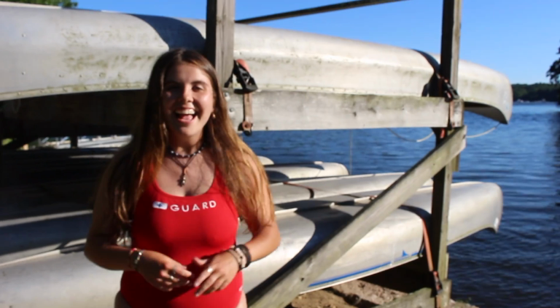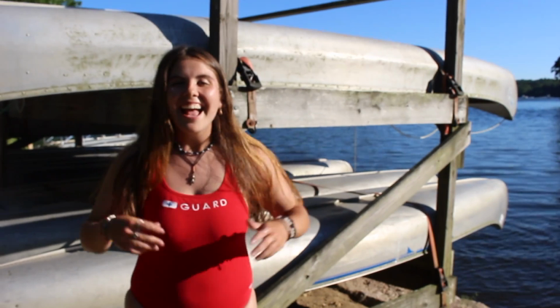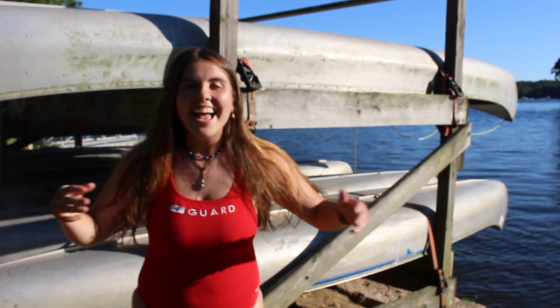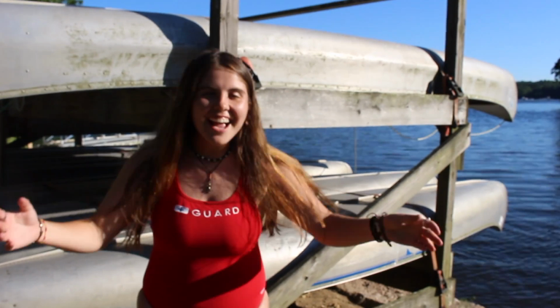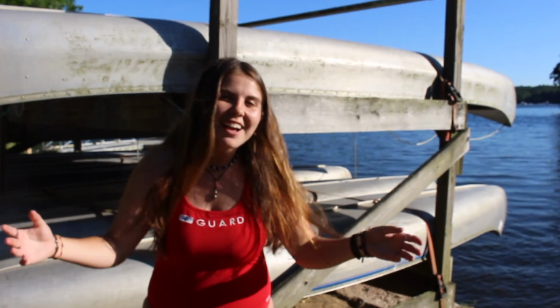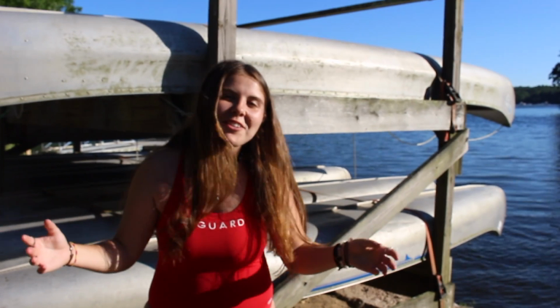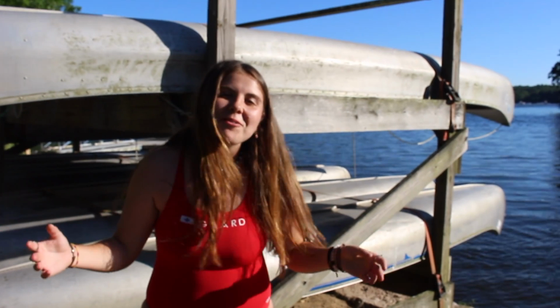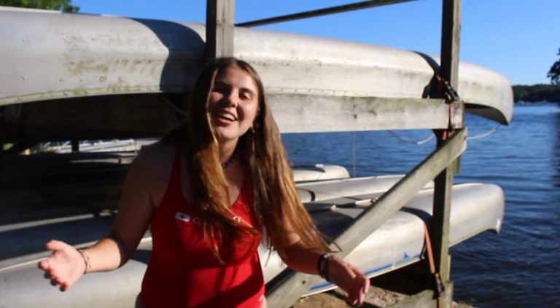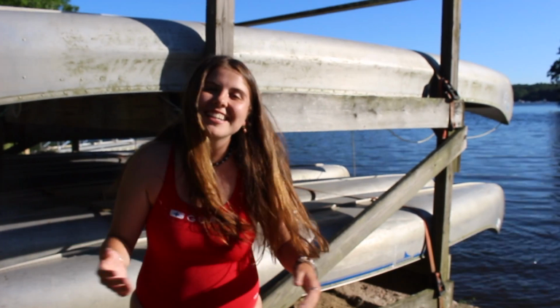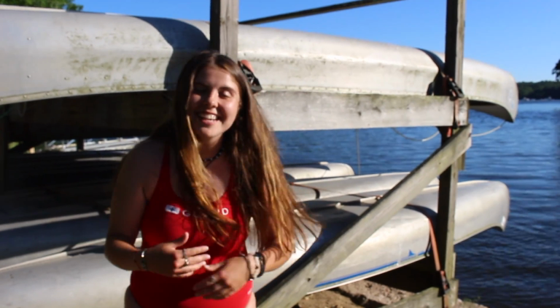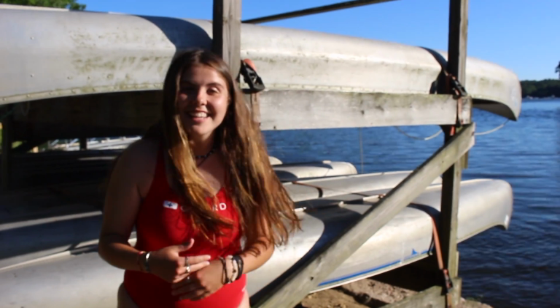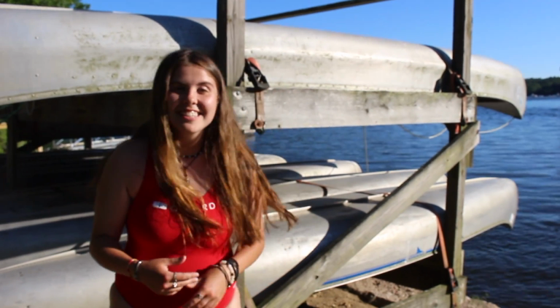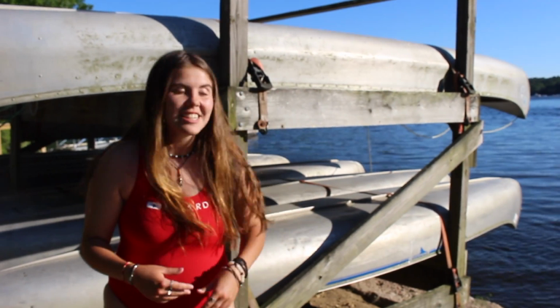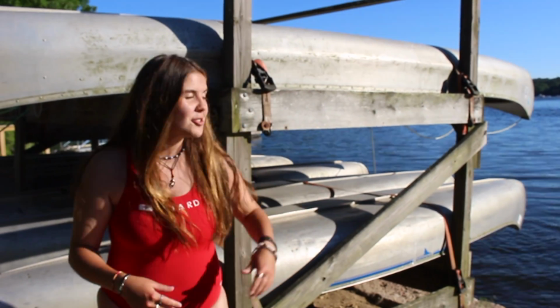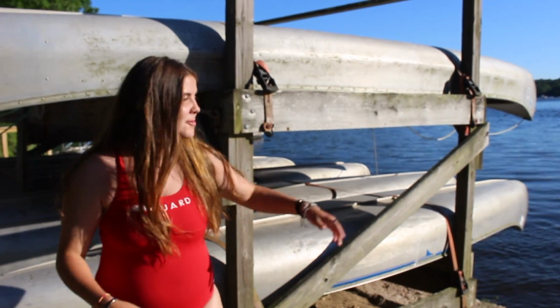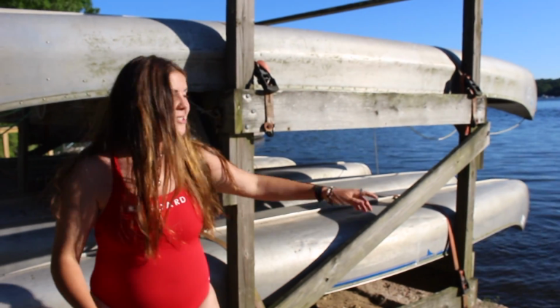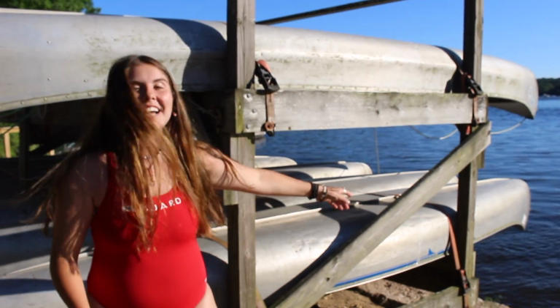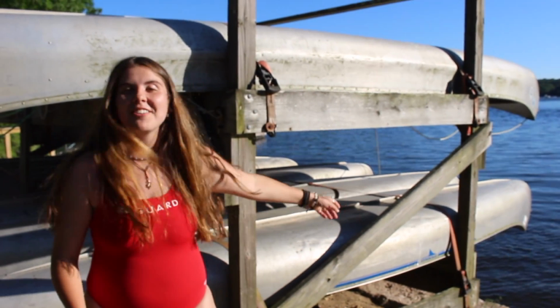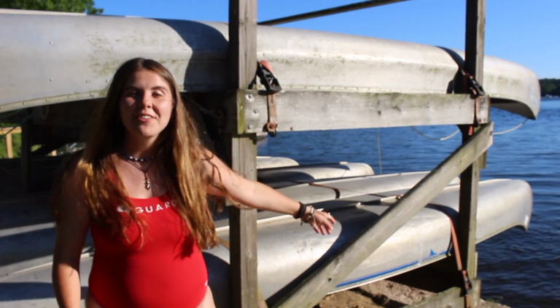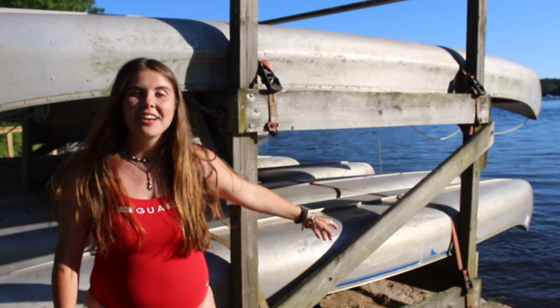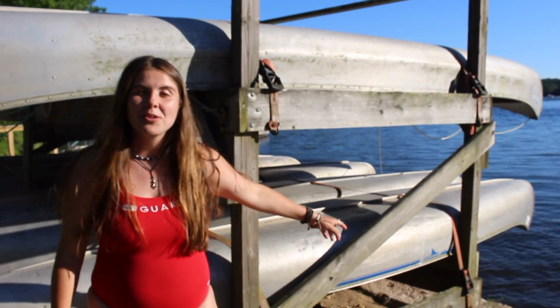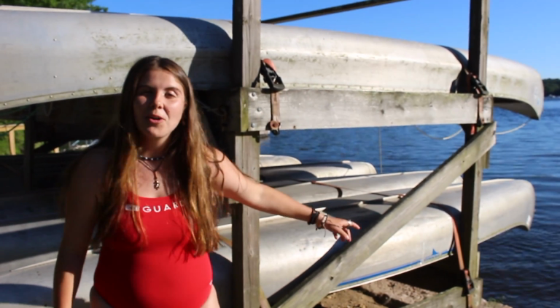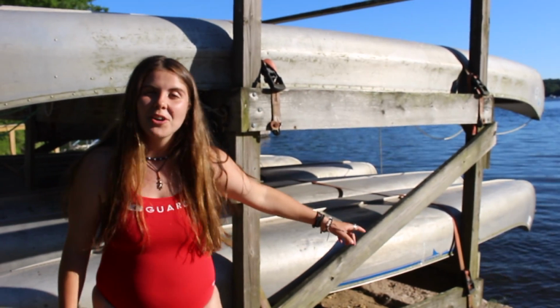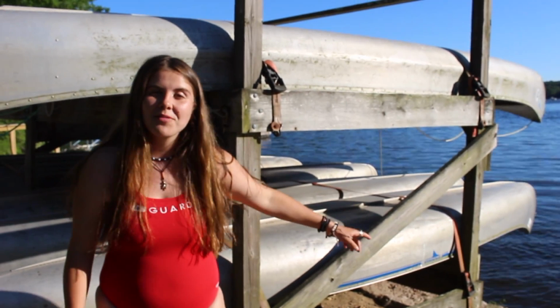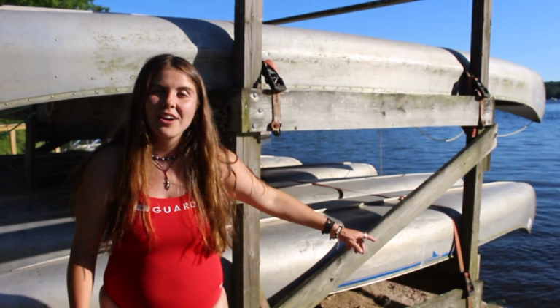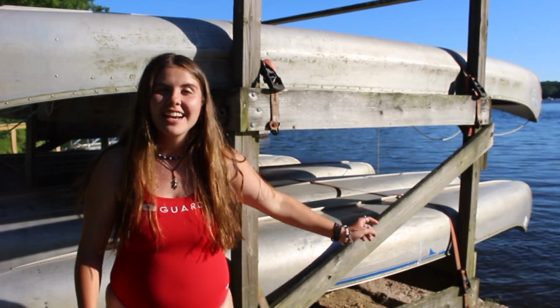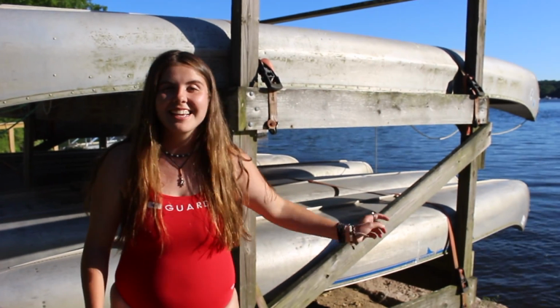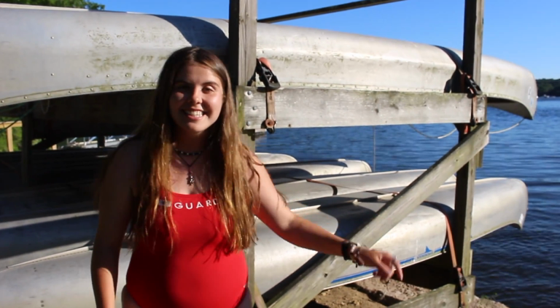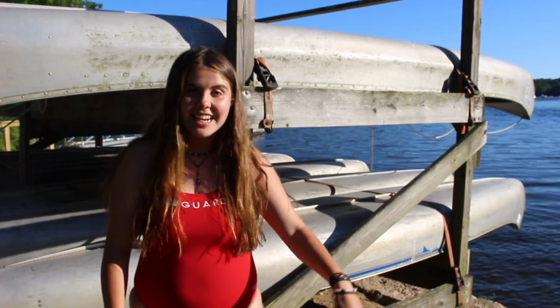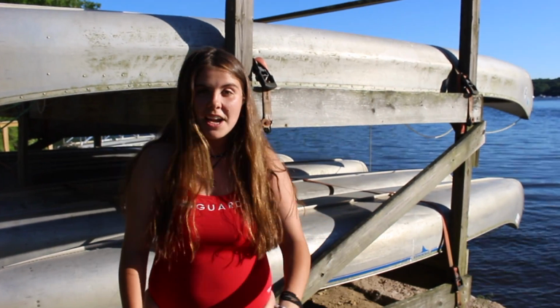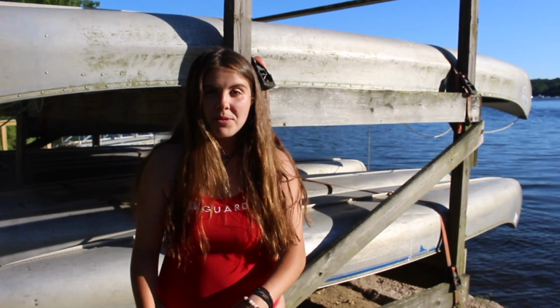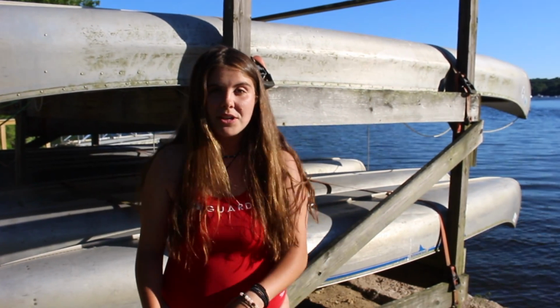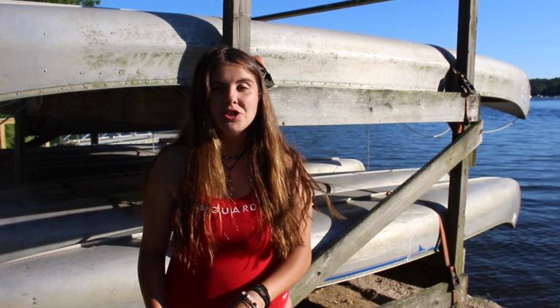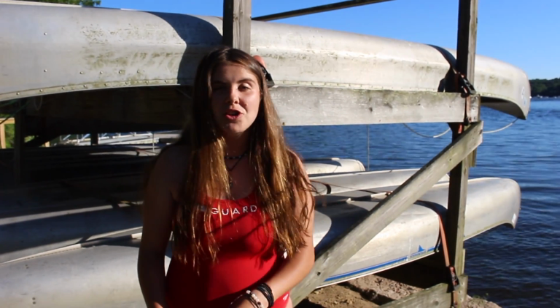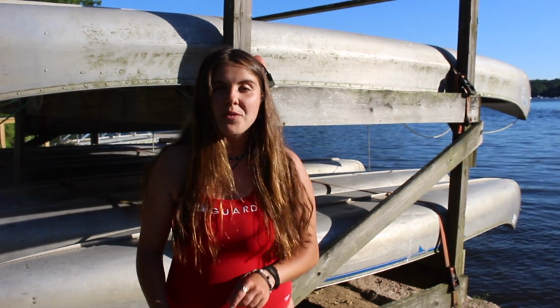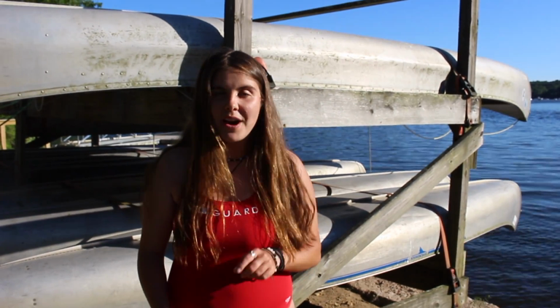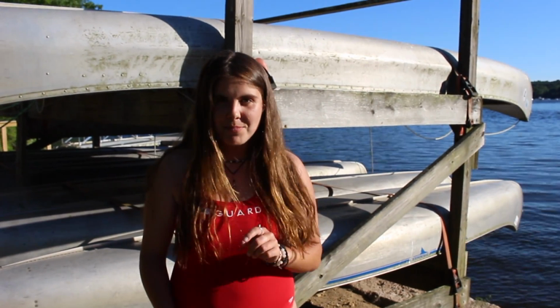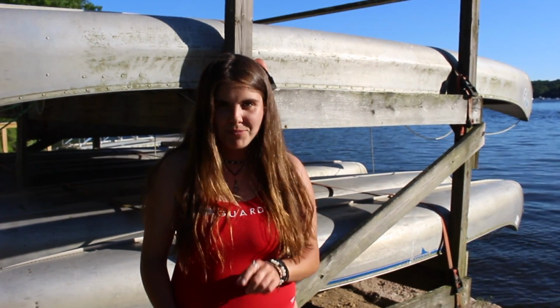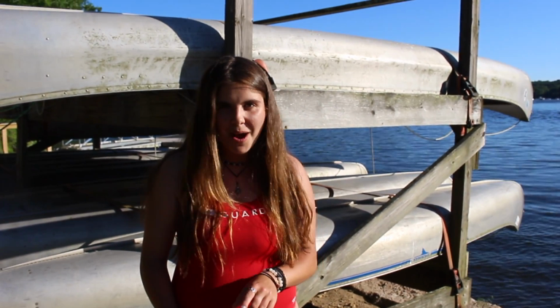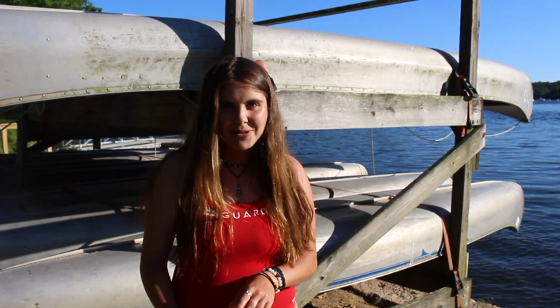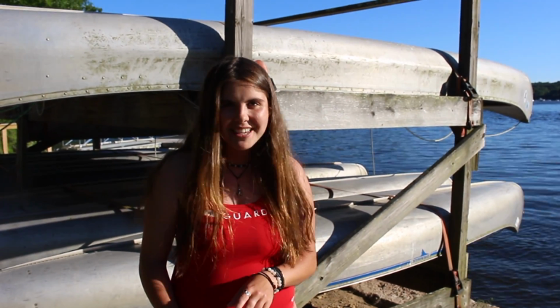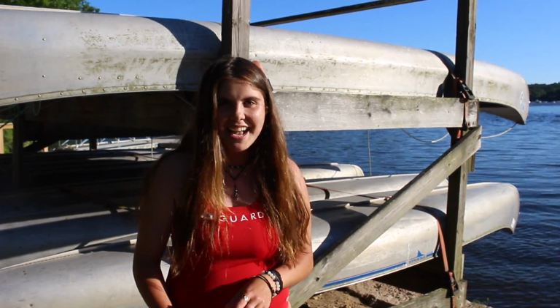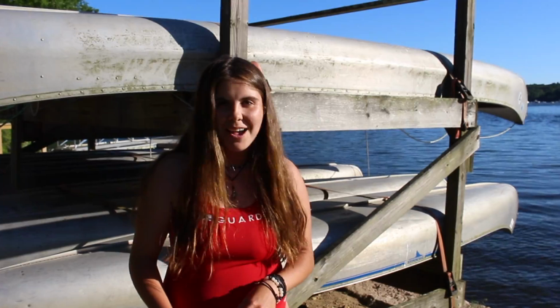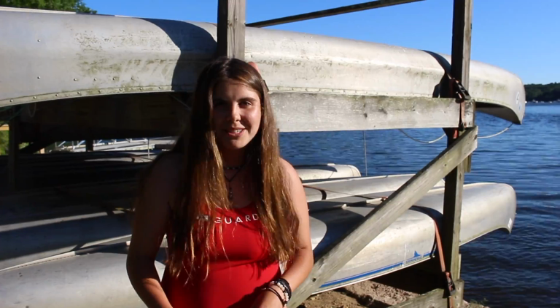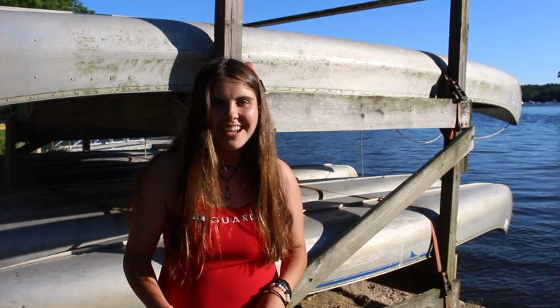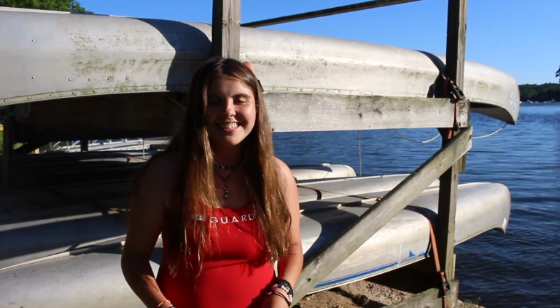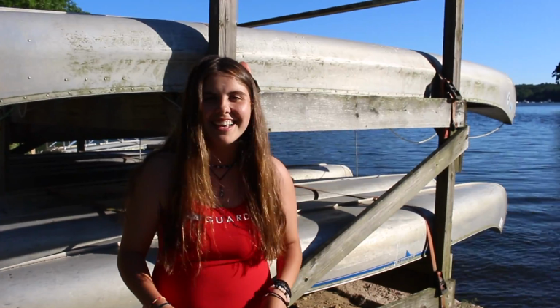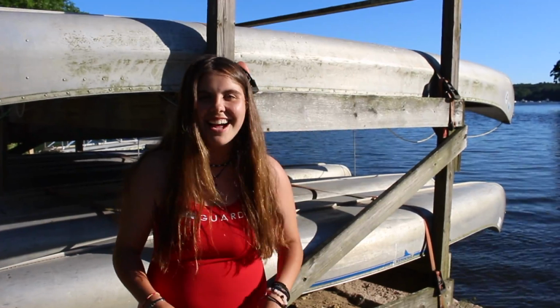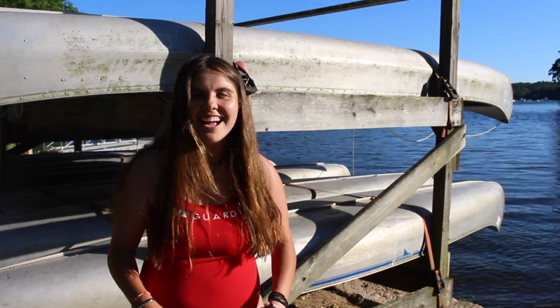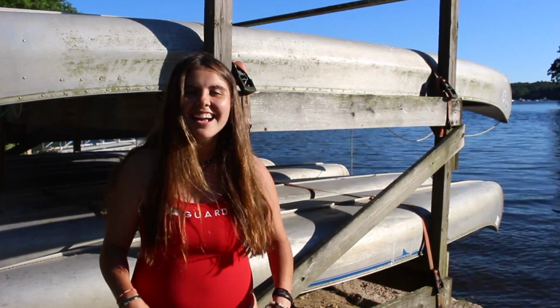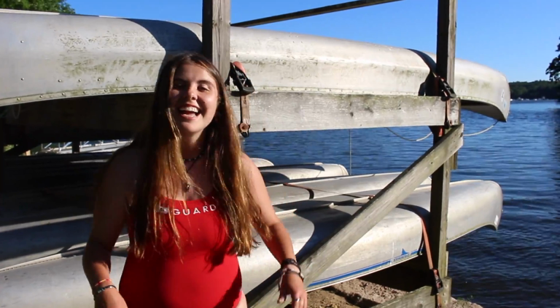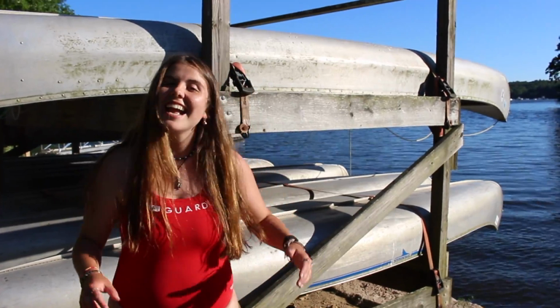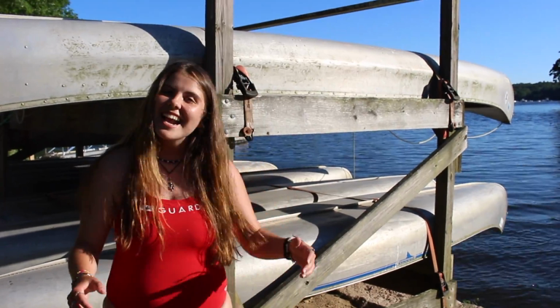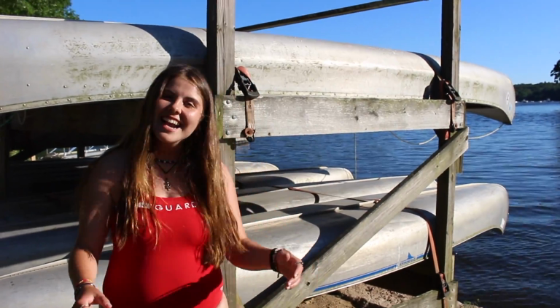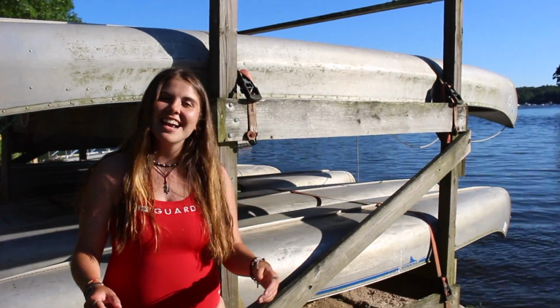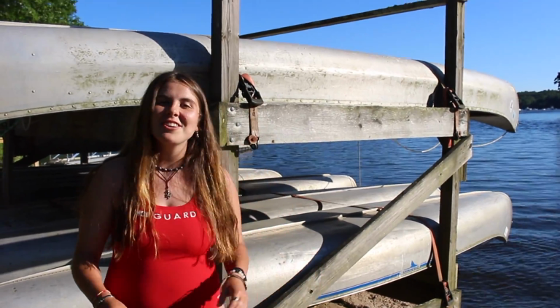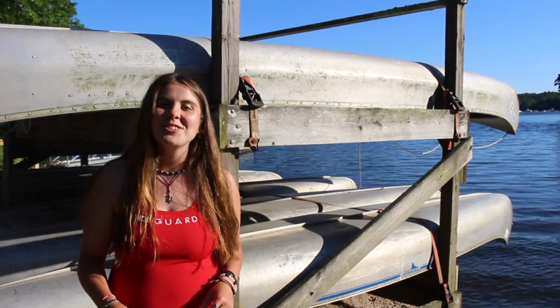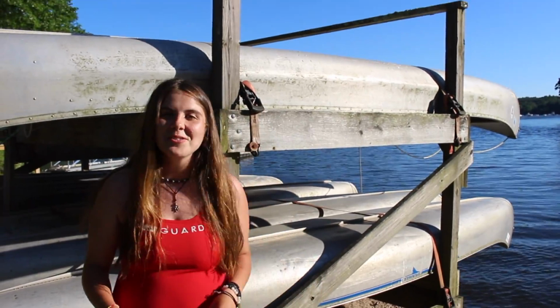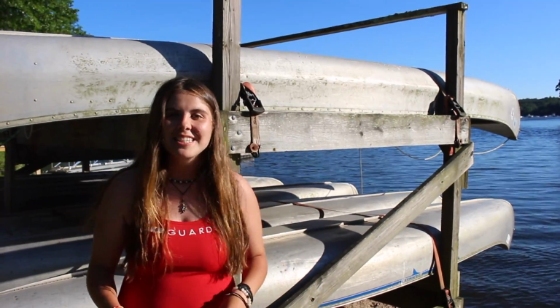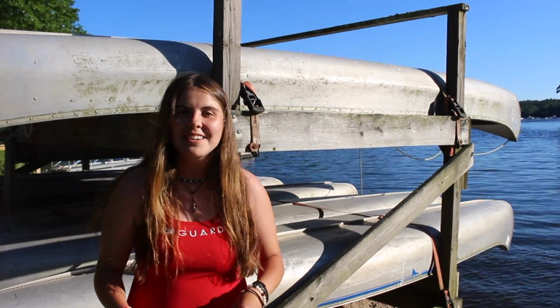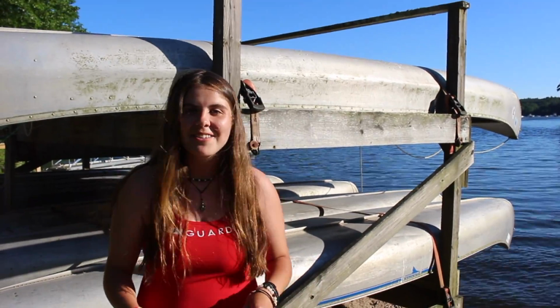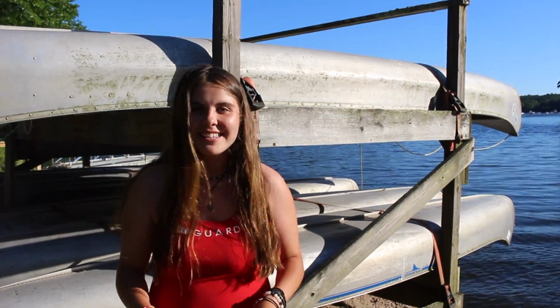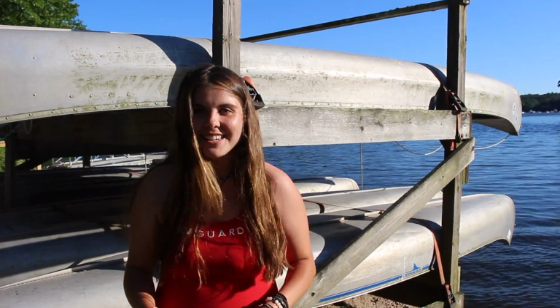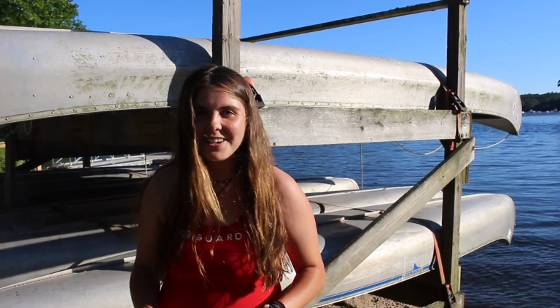Hey everyone, it's Alexandra. We're down here at the waterfront and today we're gonna show you how to properly capsize a kayak and how to do a T-Rescue.